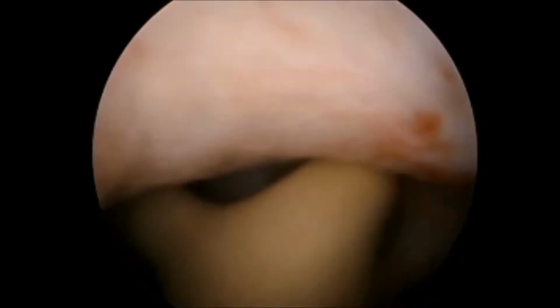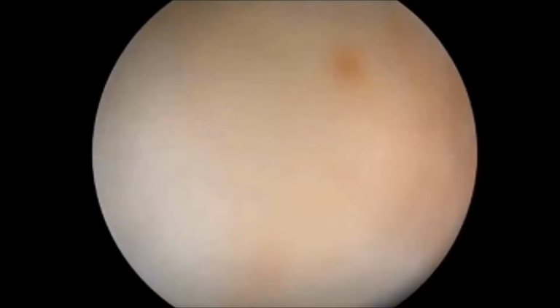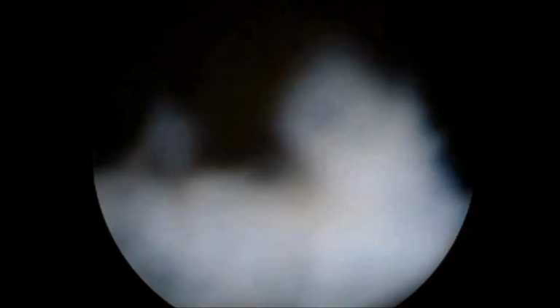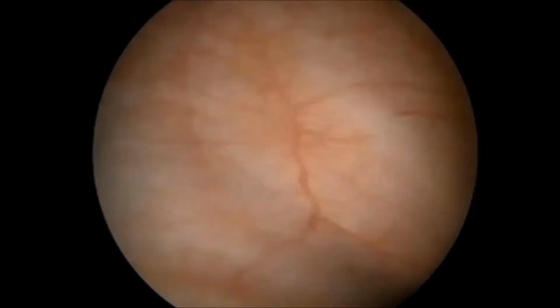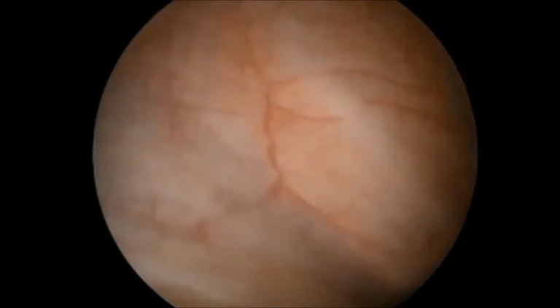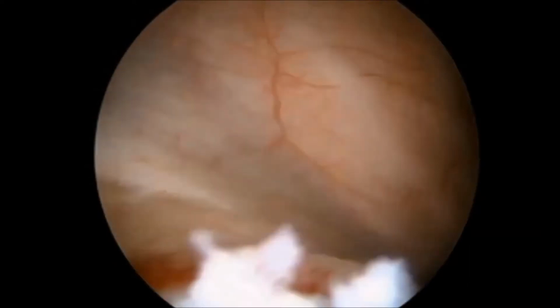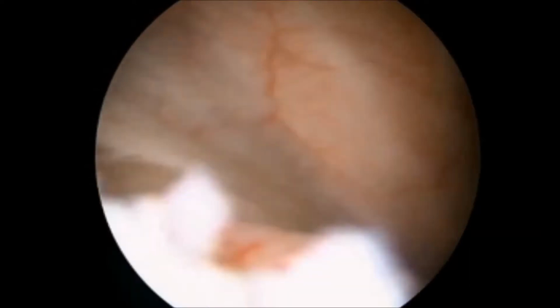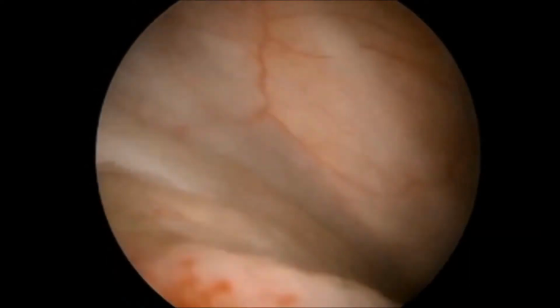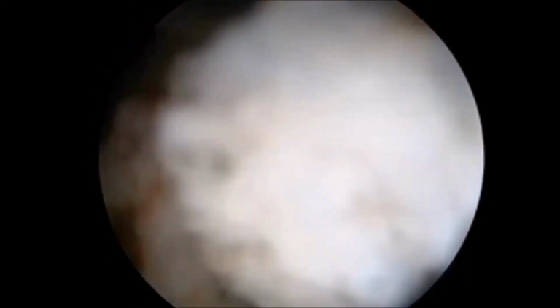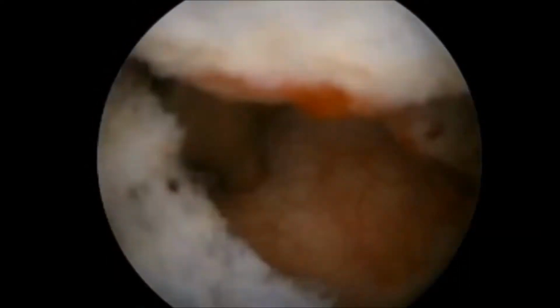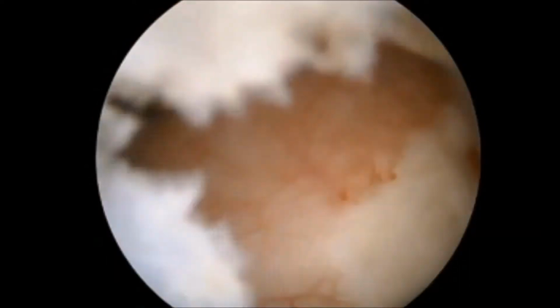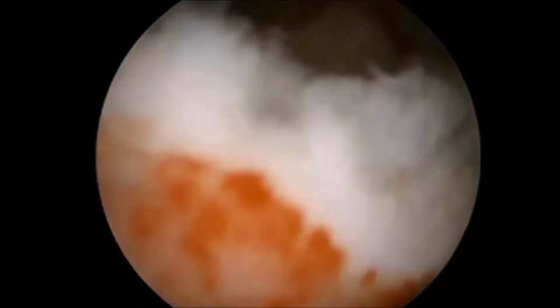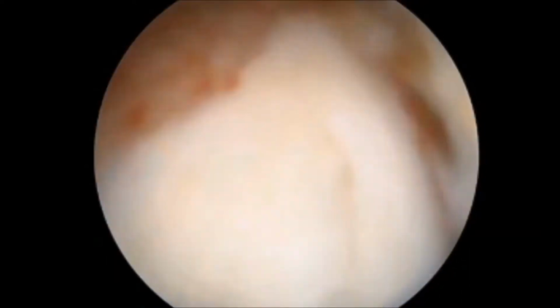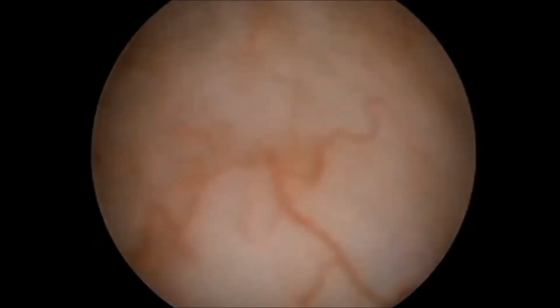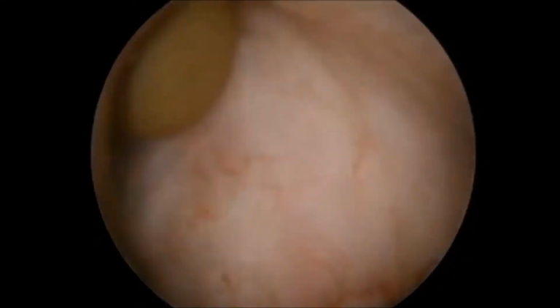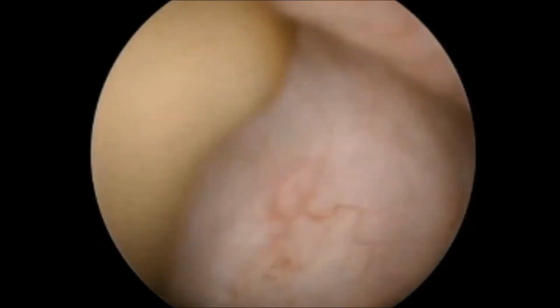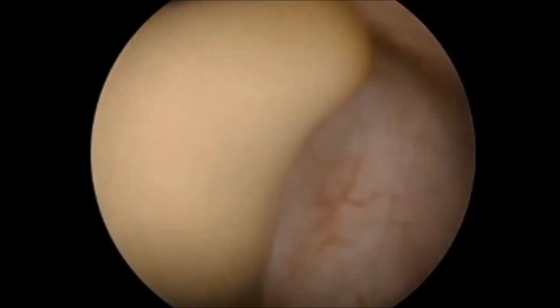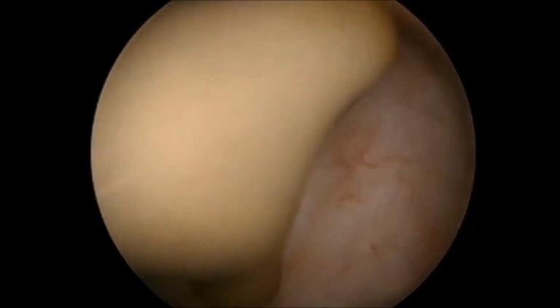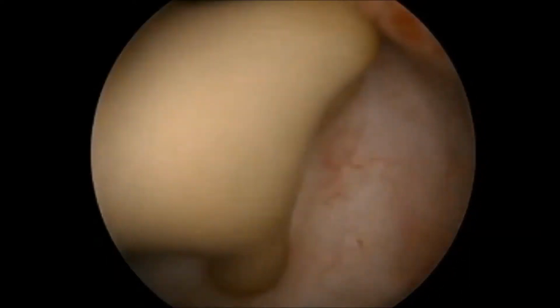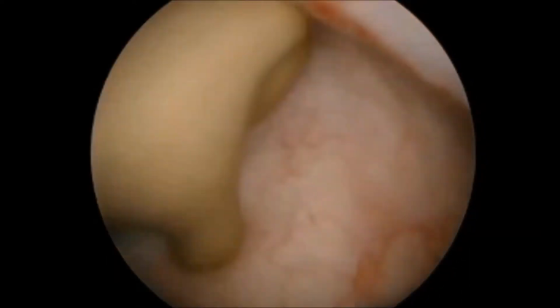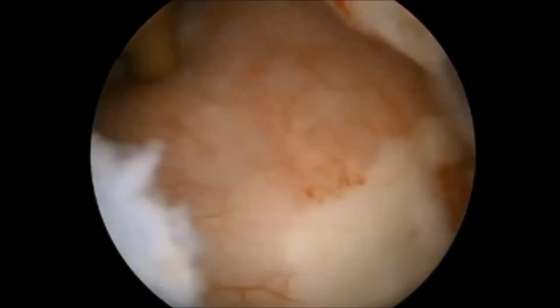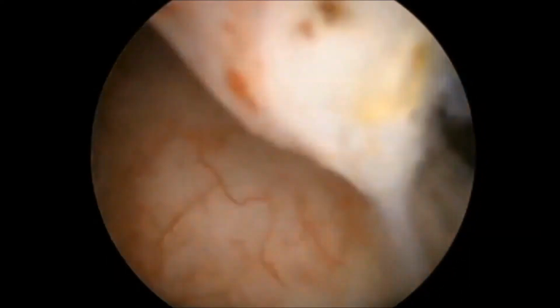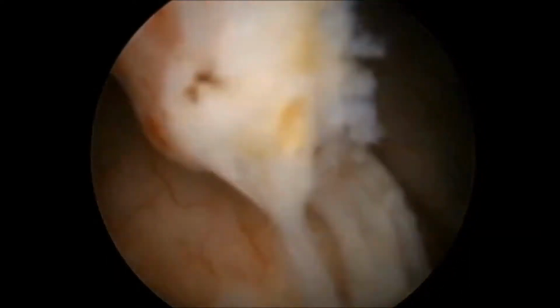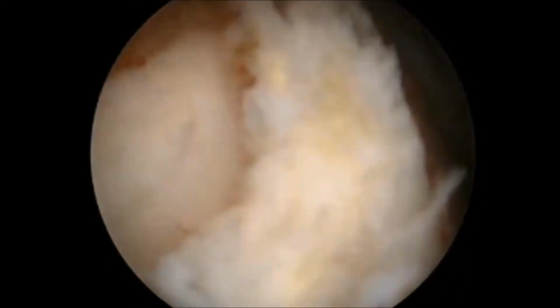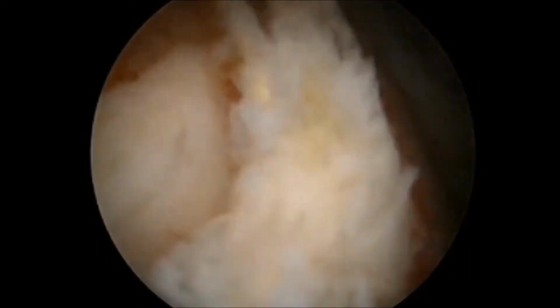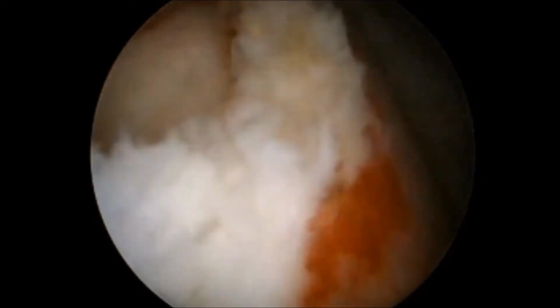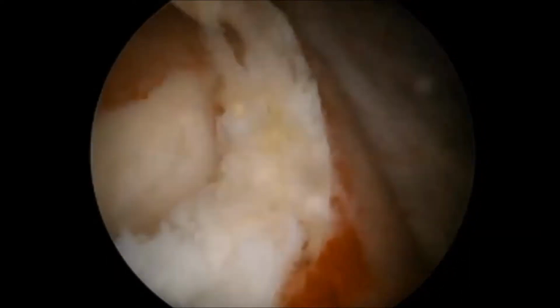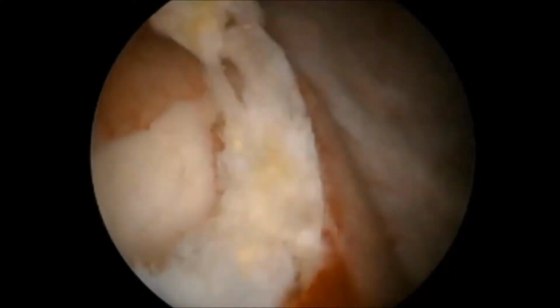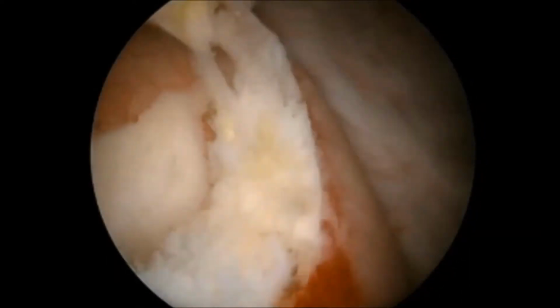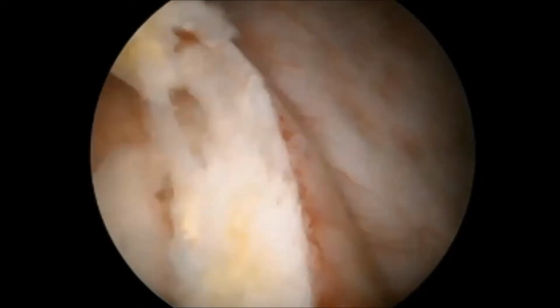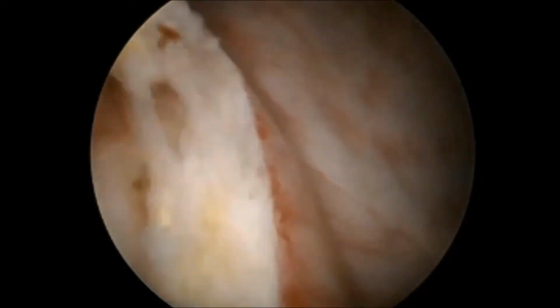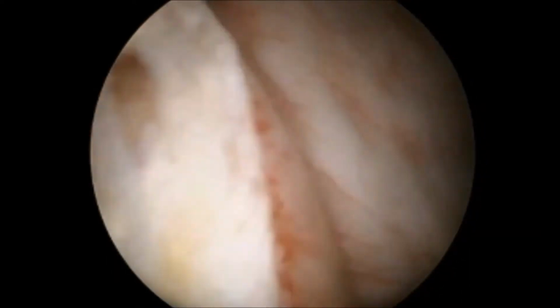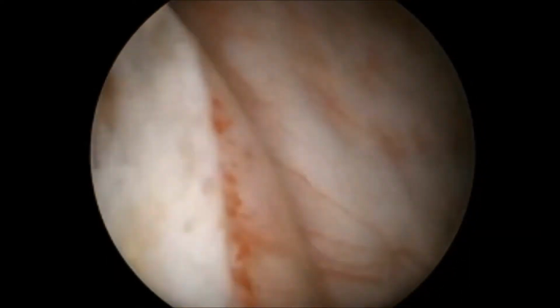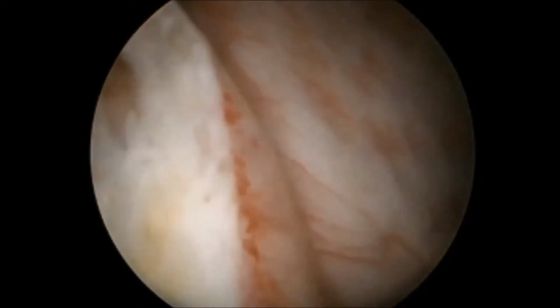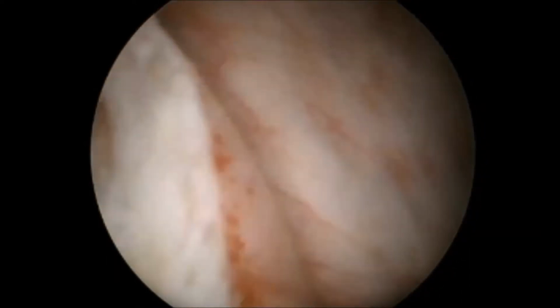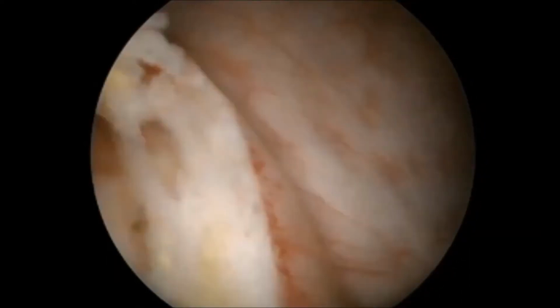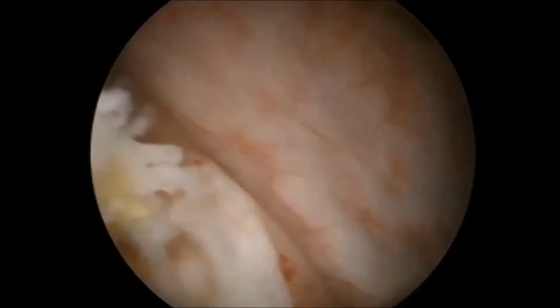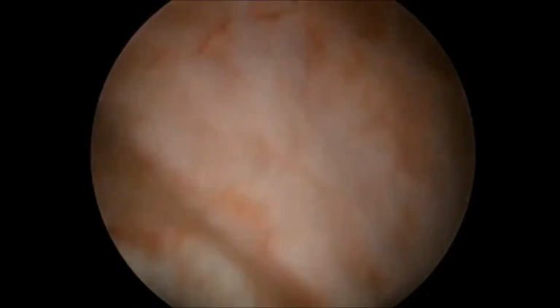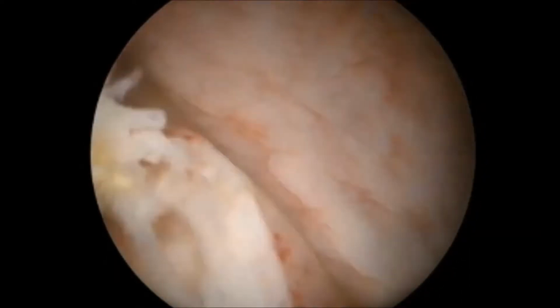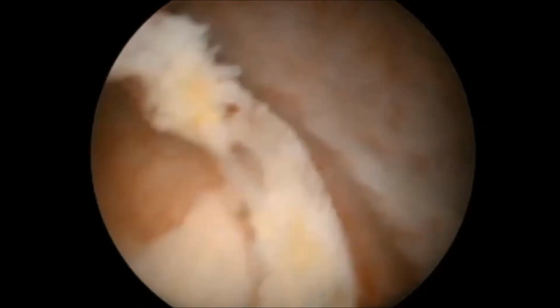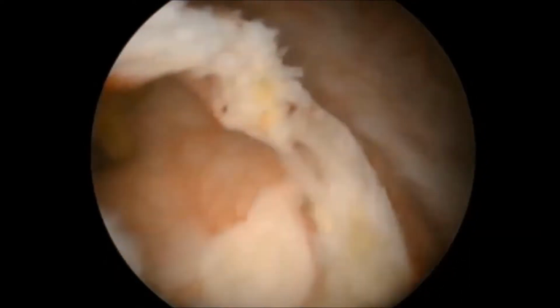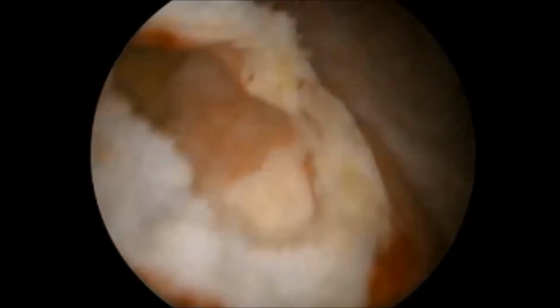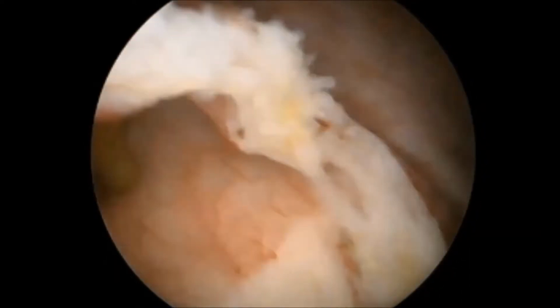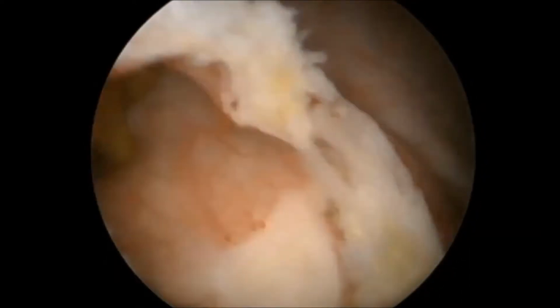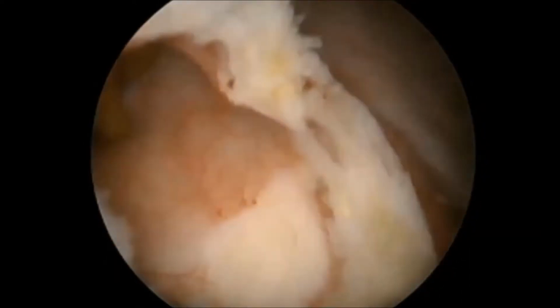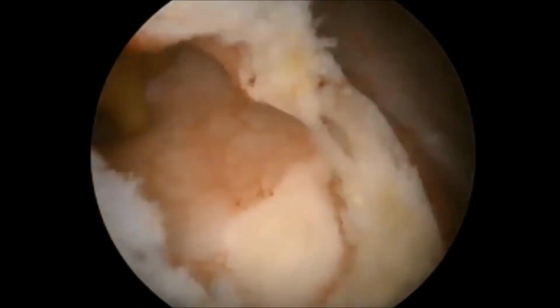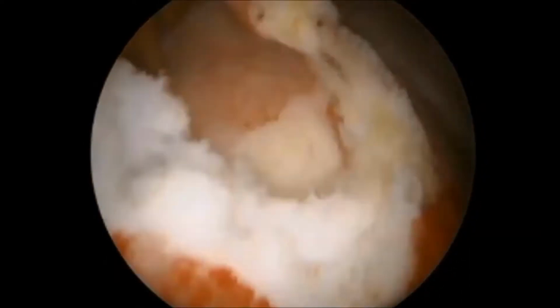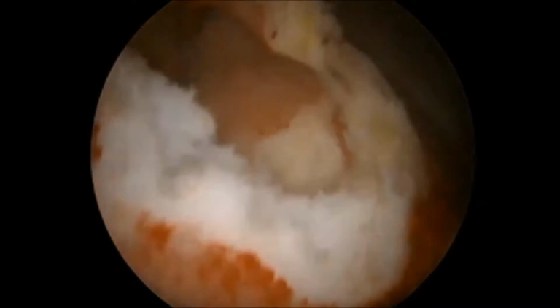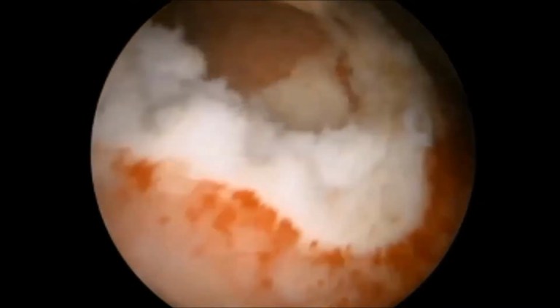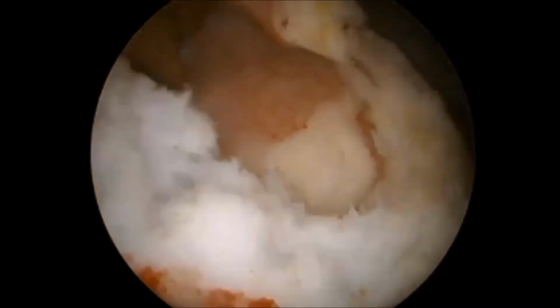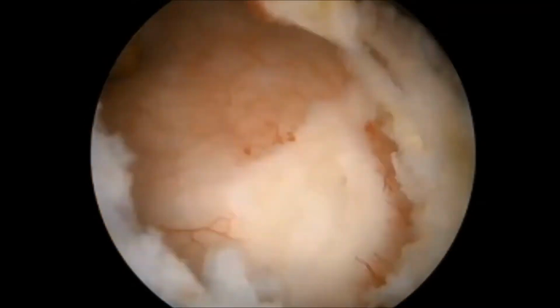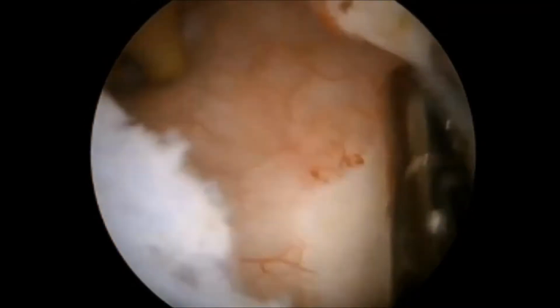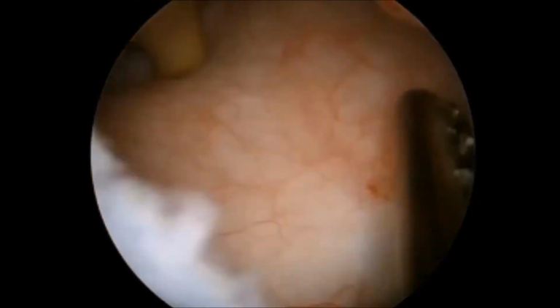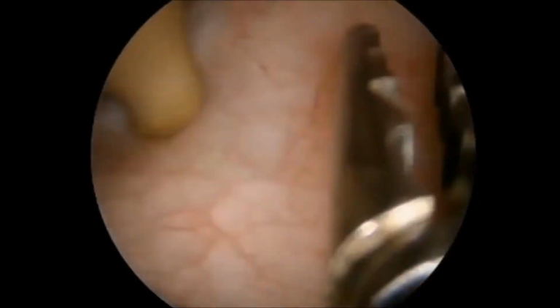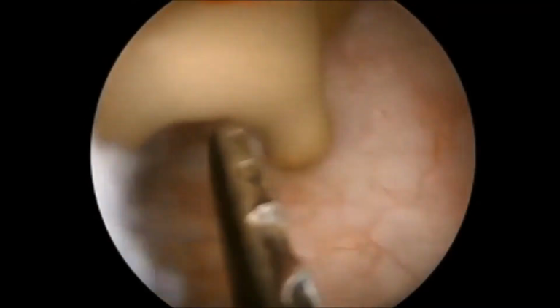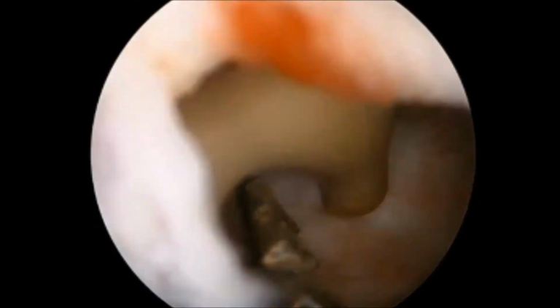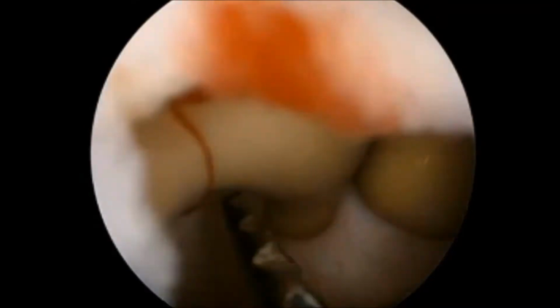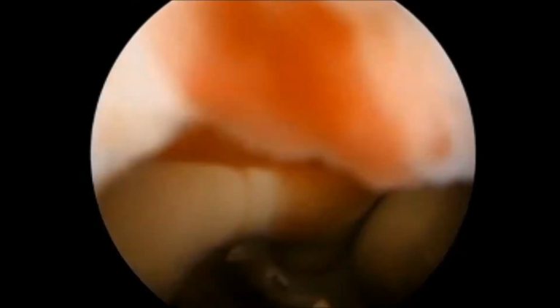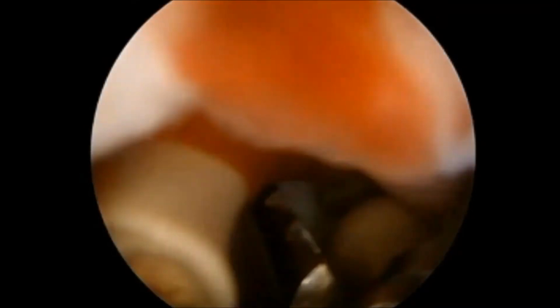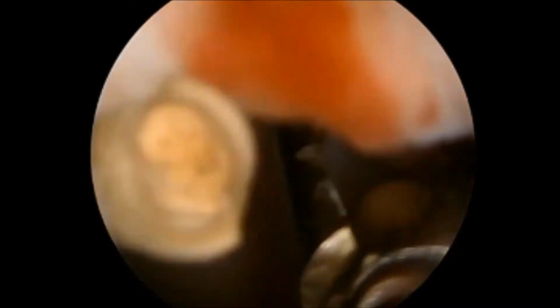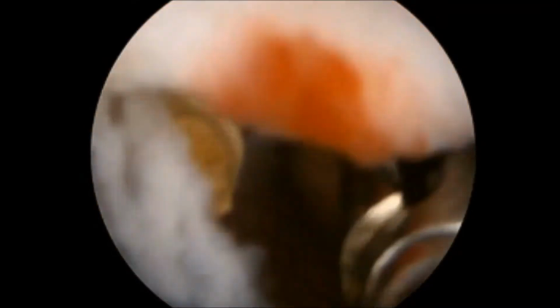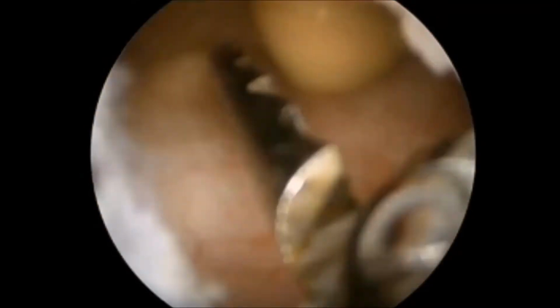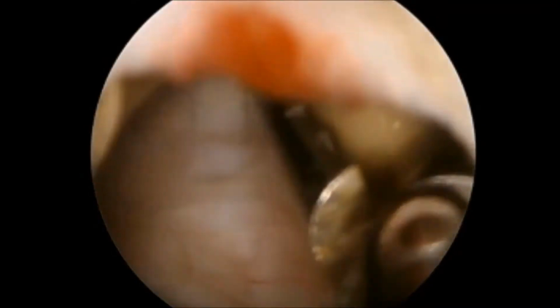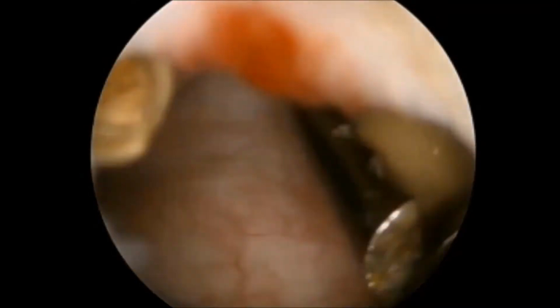Multiple ureteric stones were visible inside the lower ureter. The ureter was so dilated that even the cystoscope could be inserted into it.